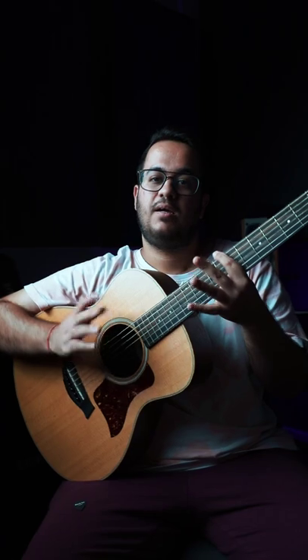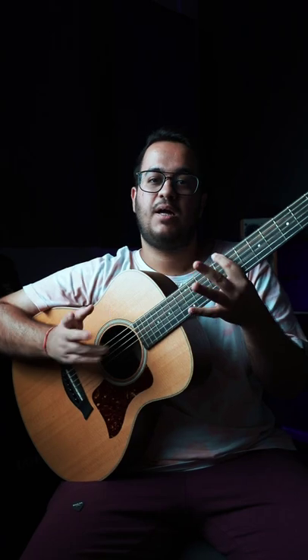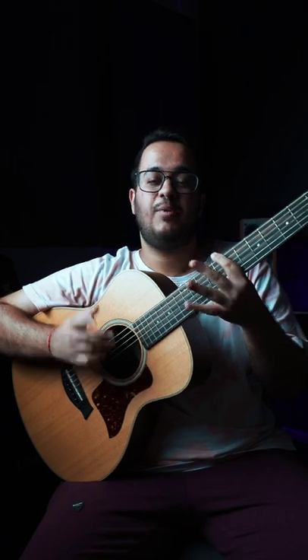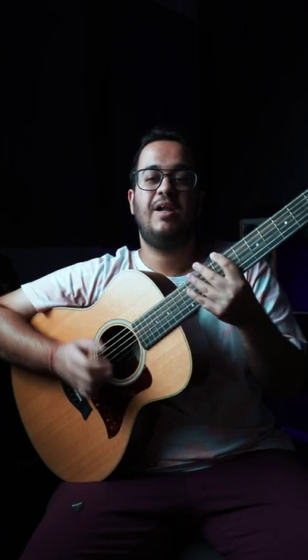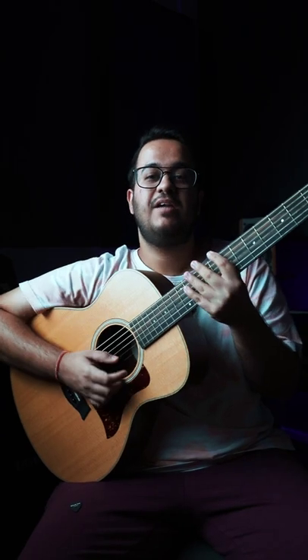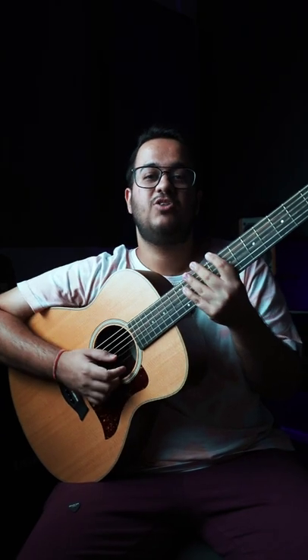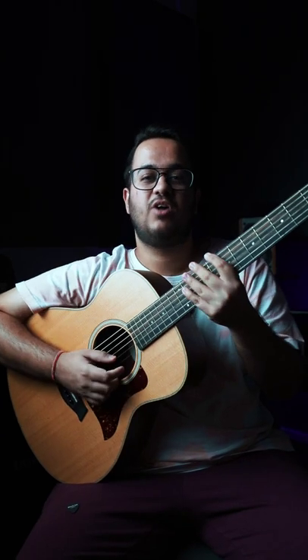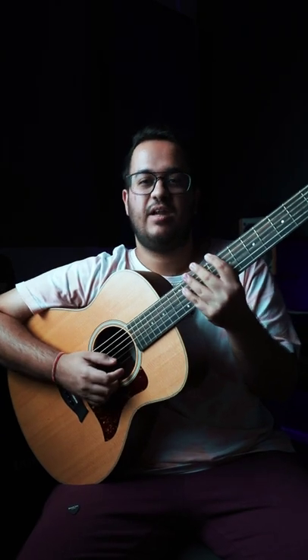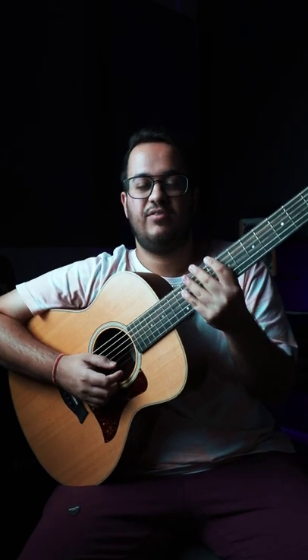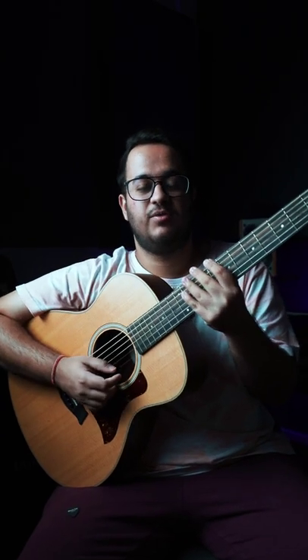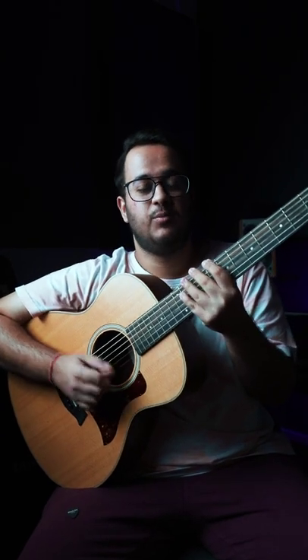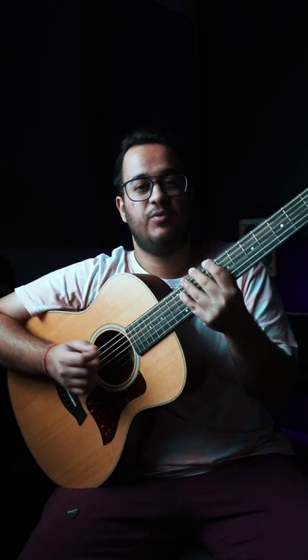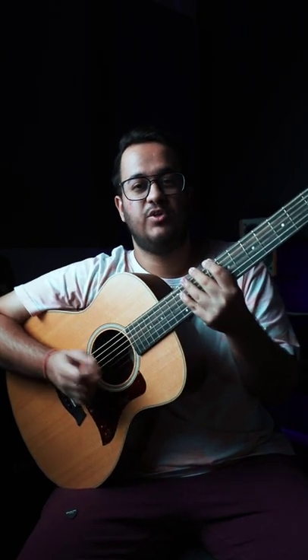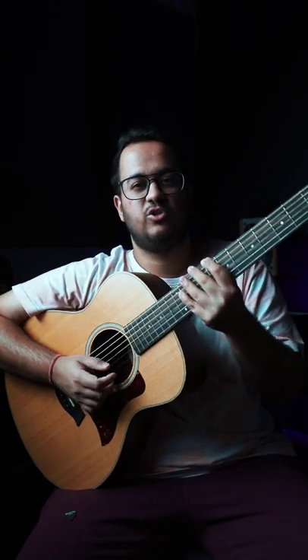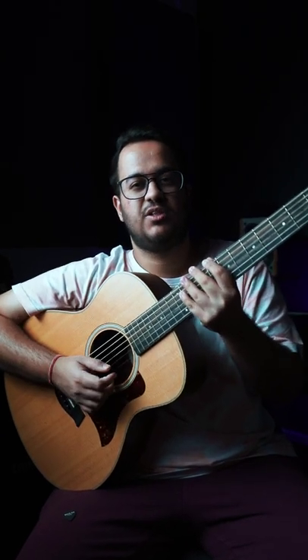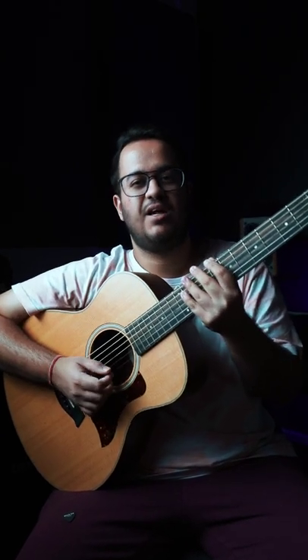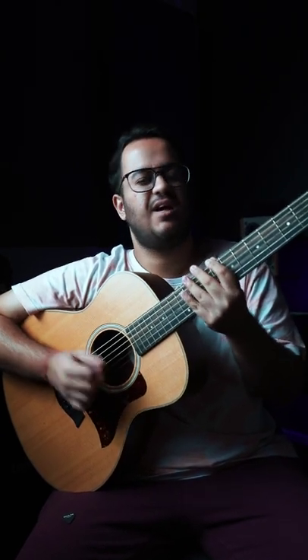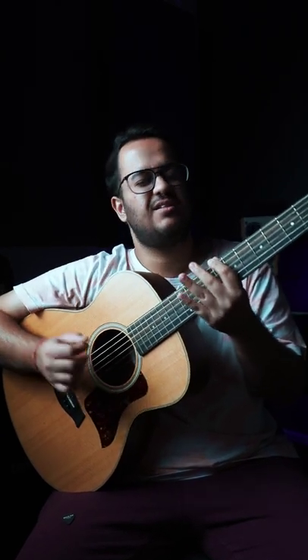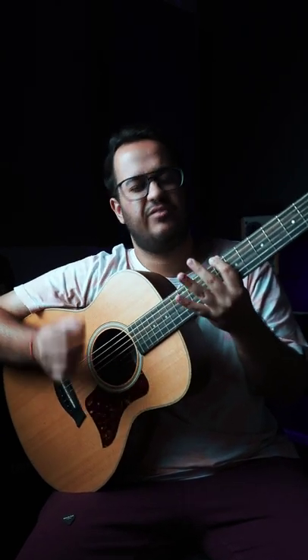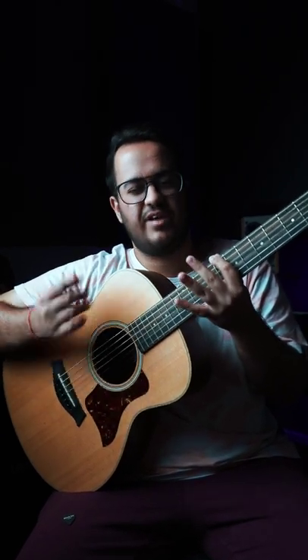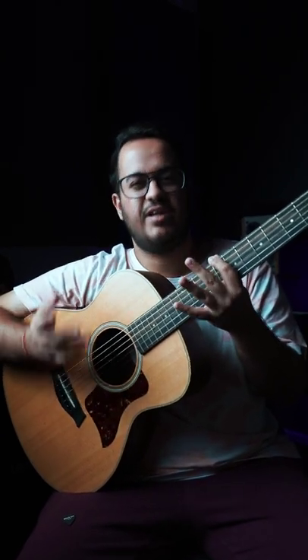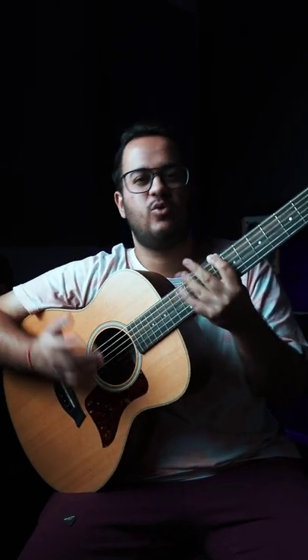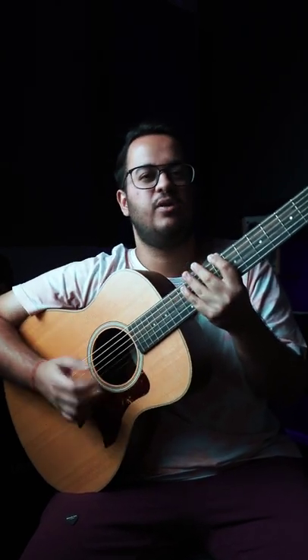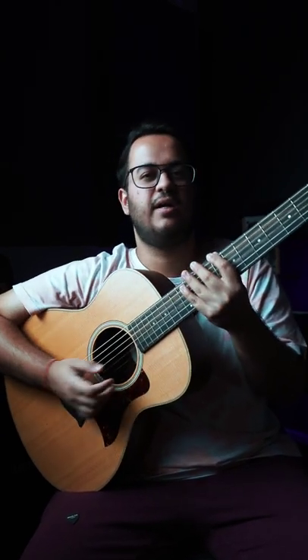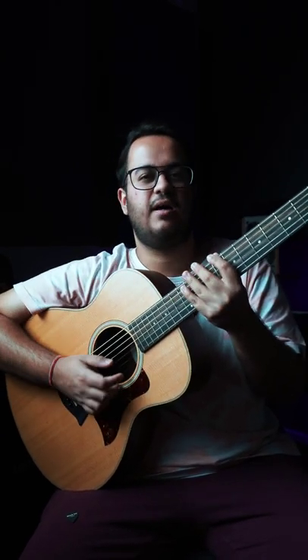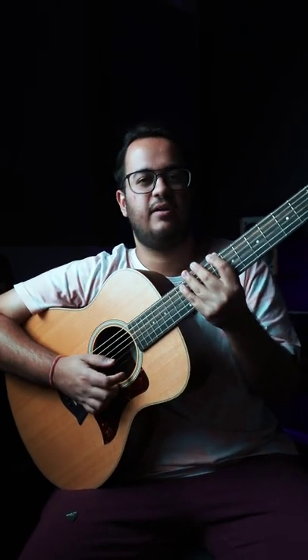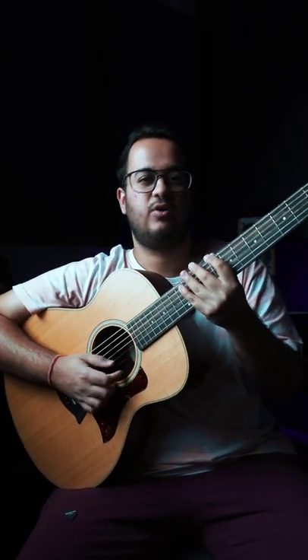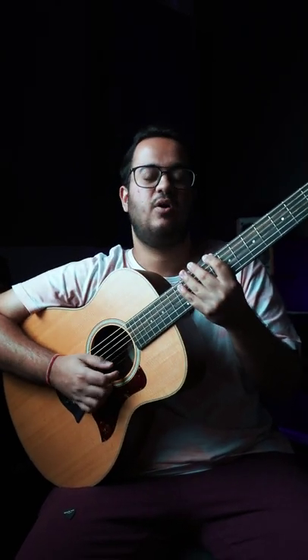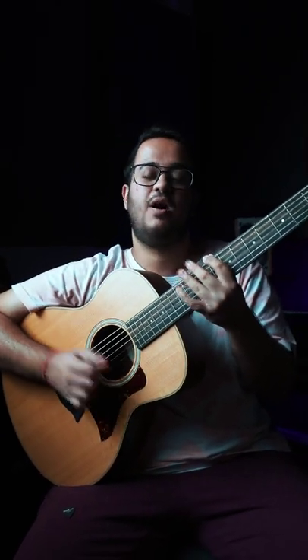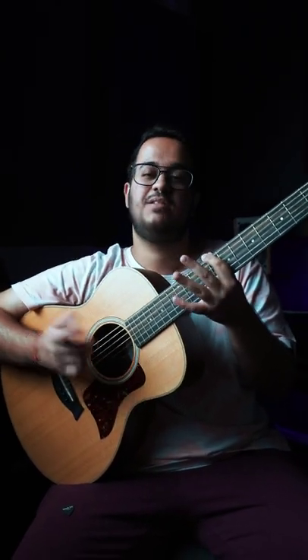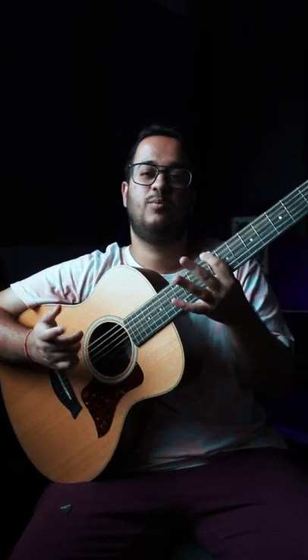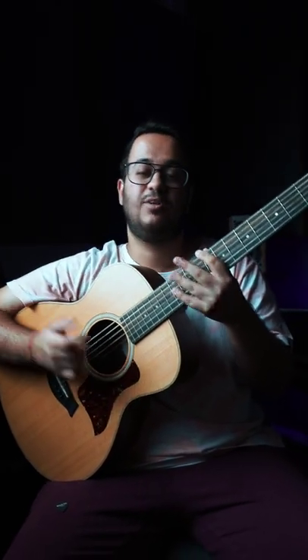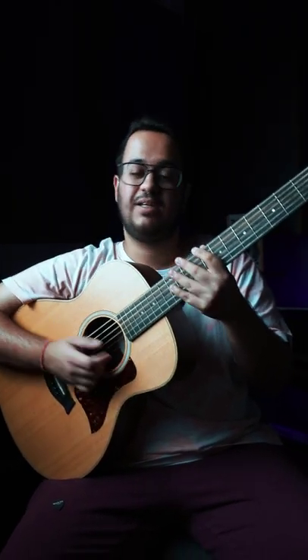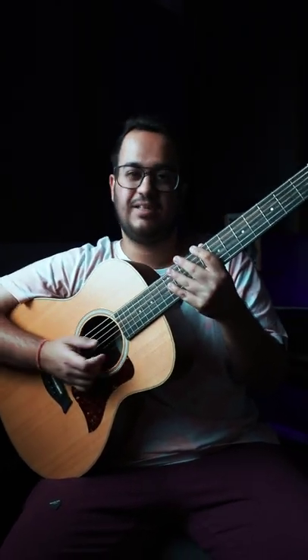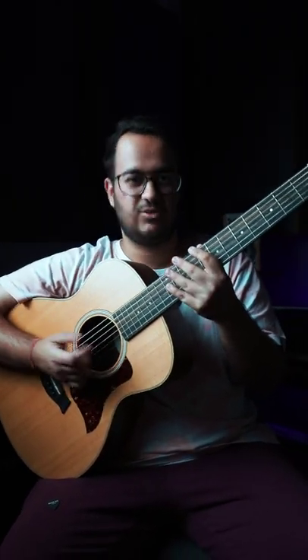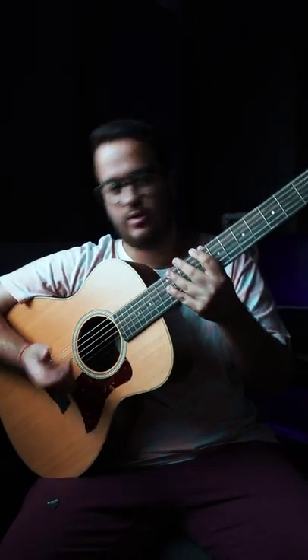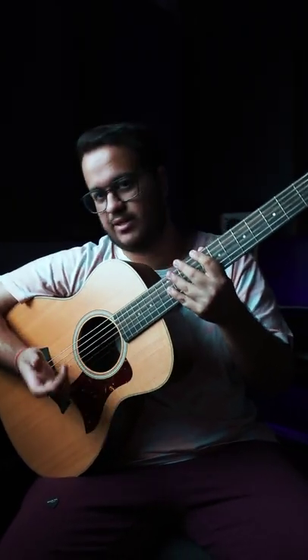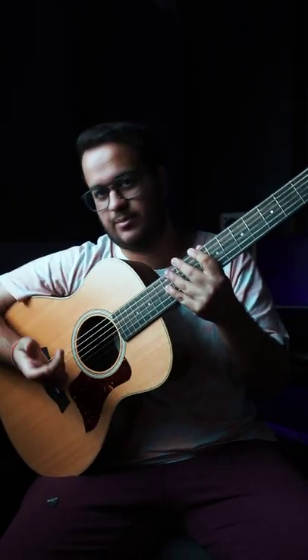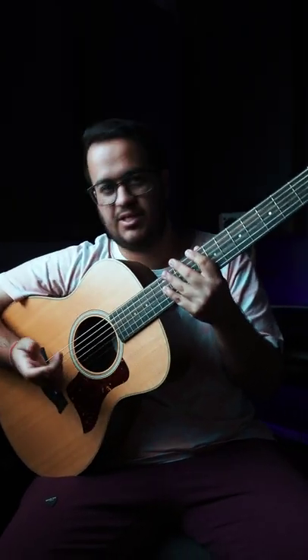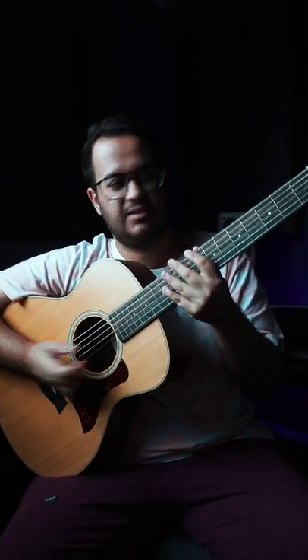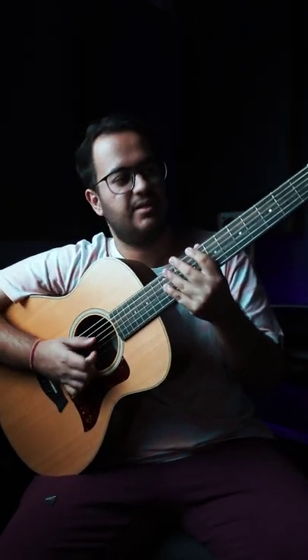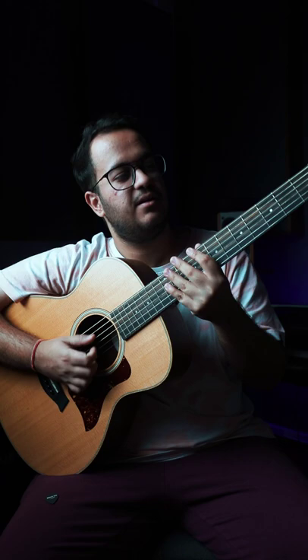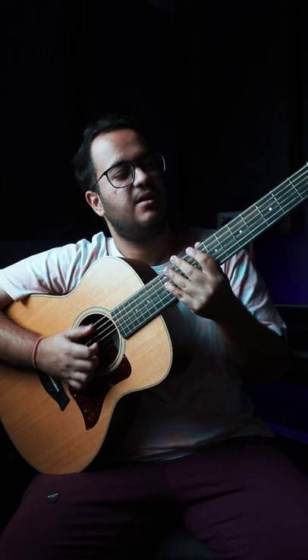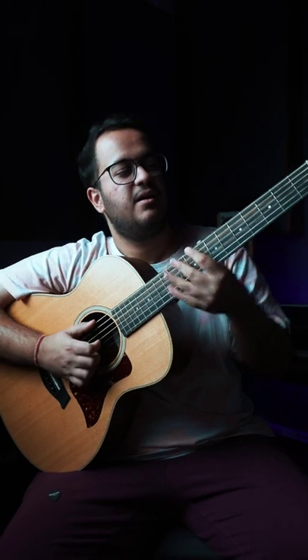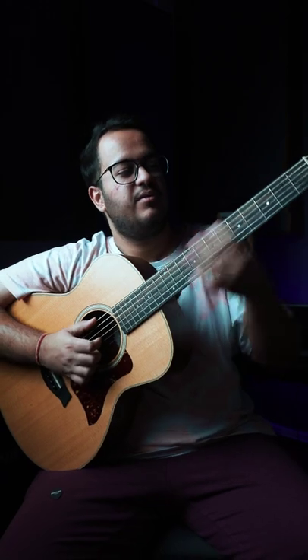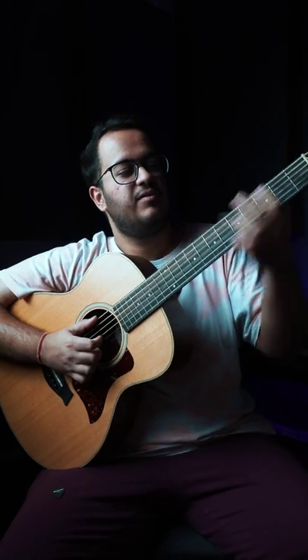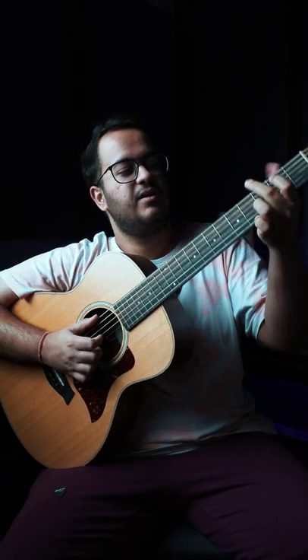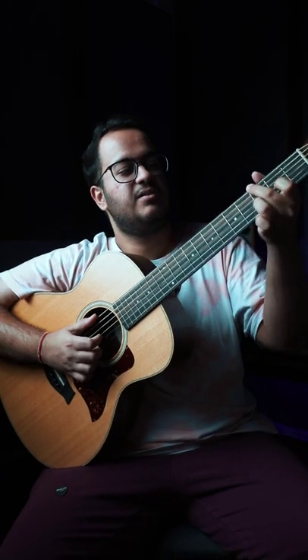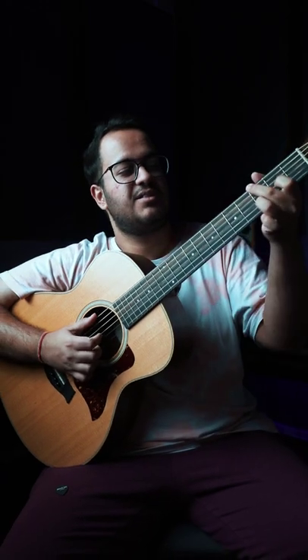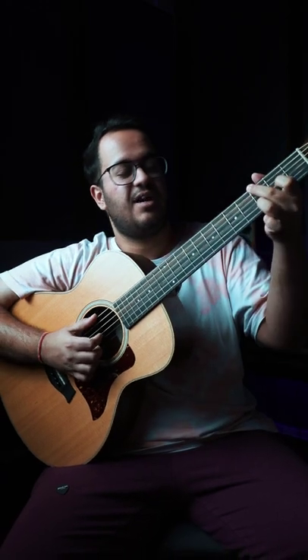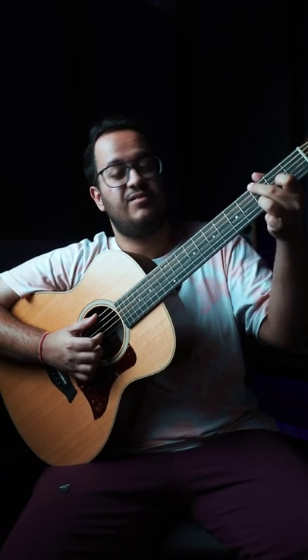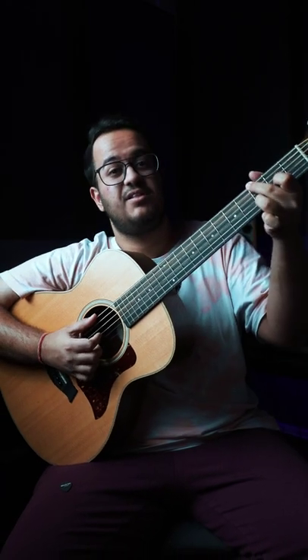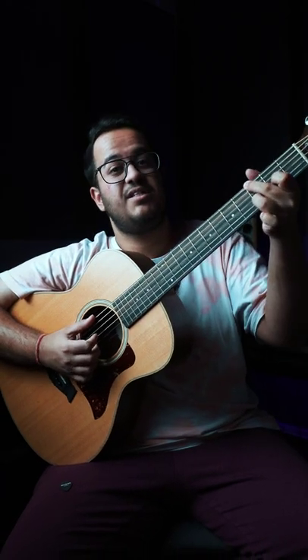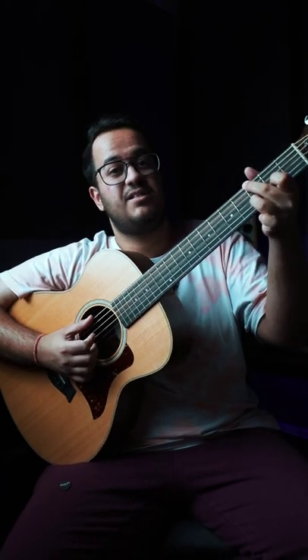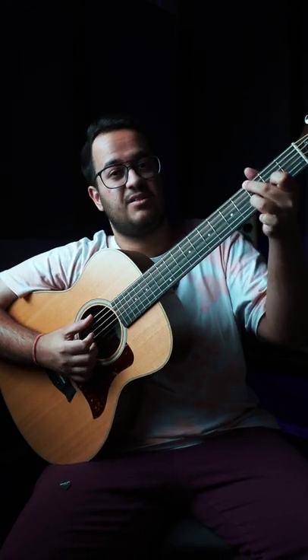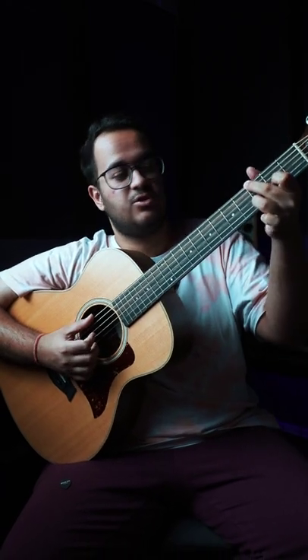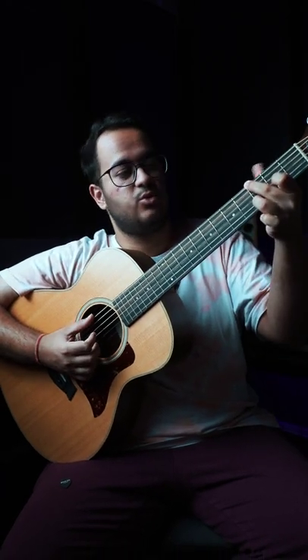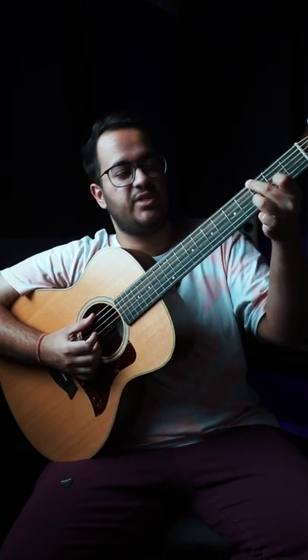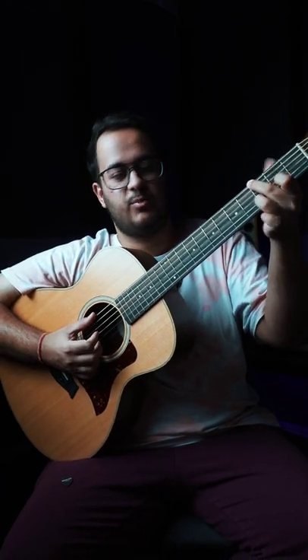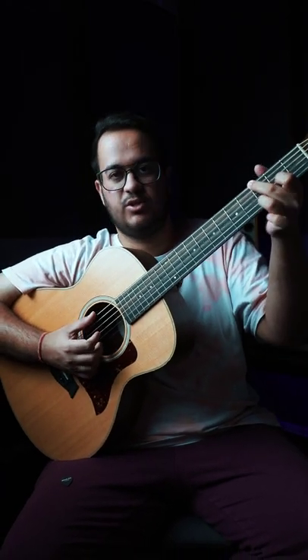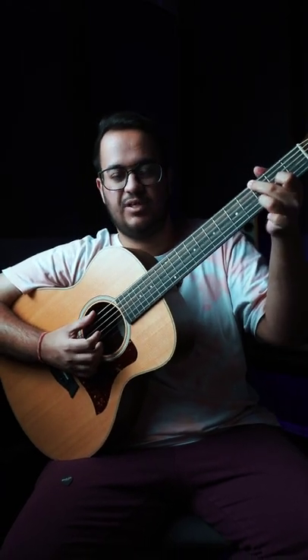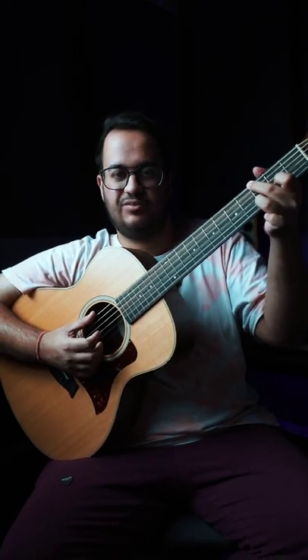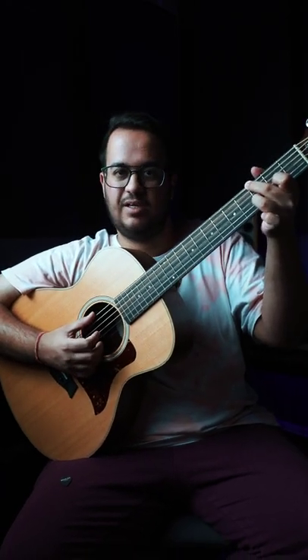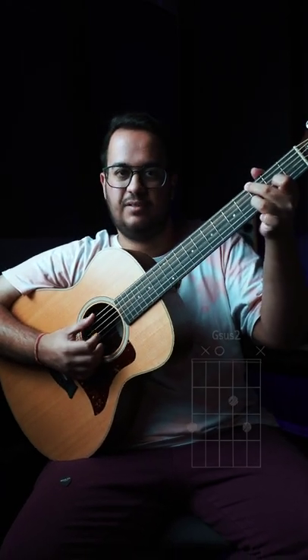The song from the movie Dostana has a very cool guitar intro. Today we'll see how it plays. We'll start with the Gsus2 shape on the left hand.